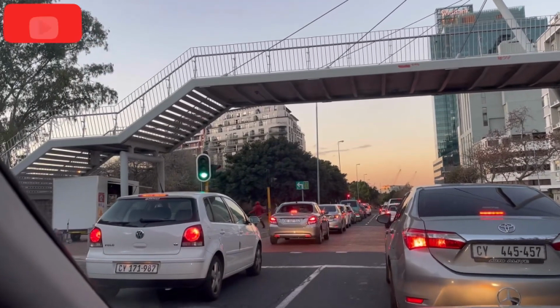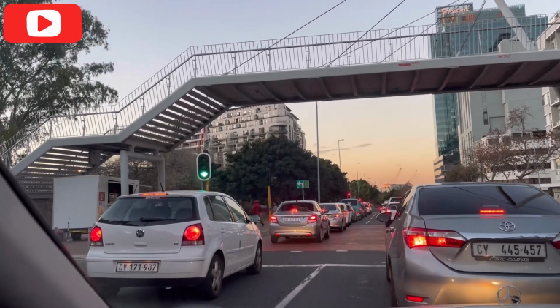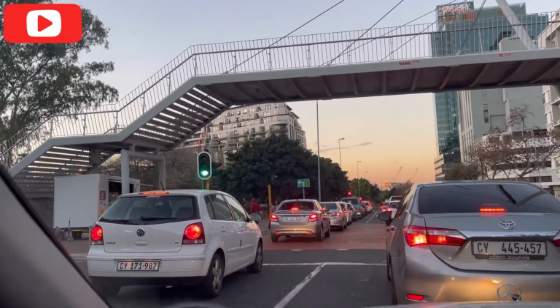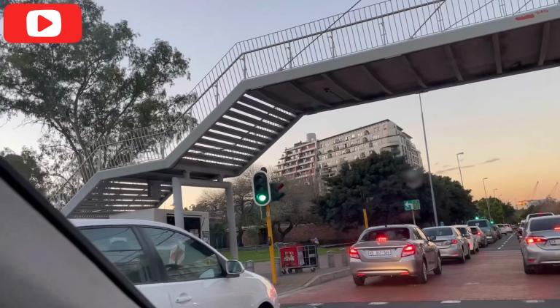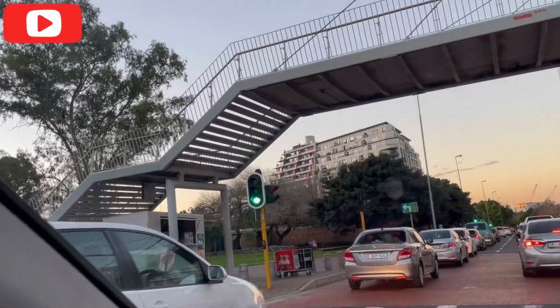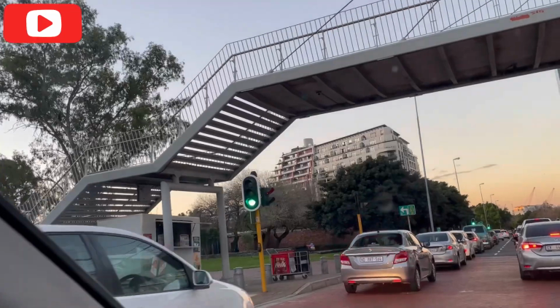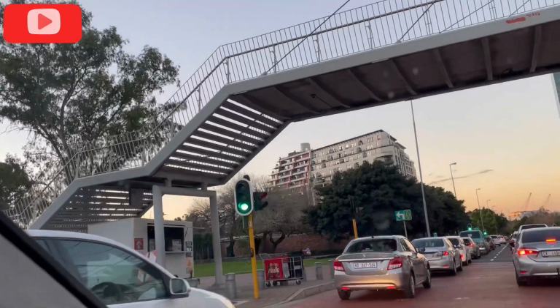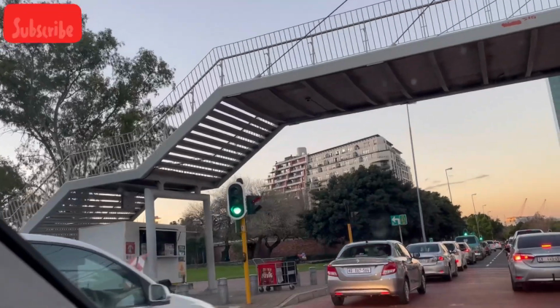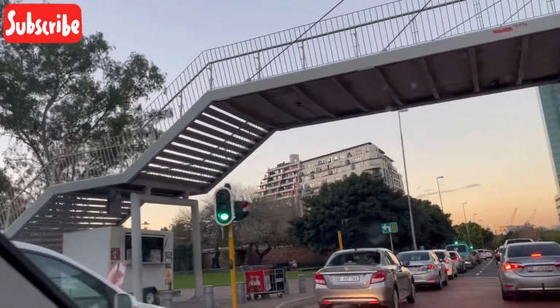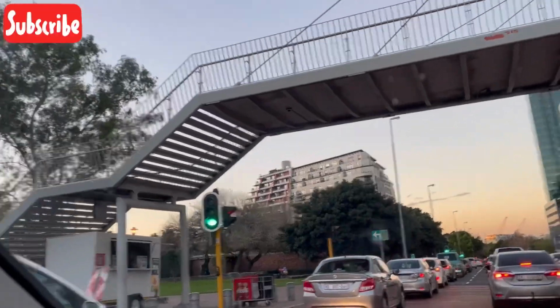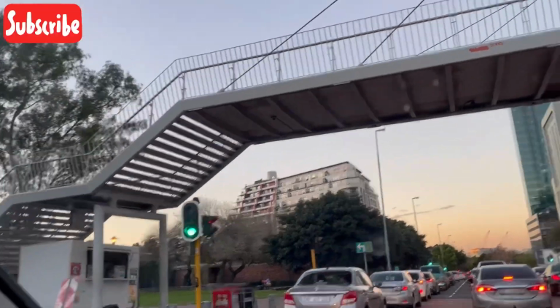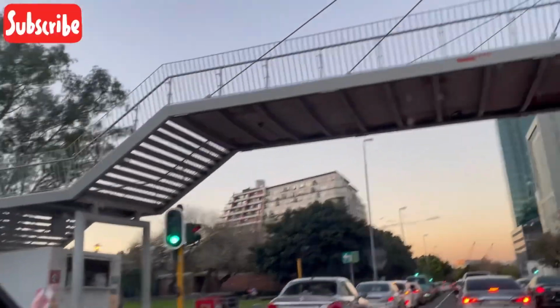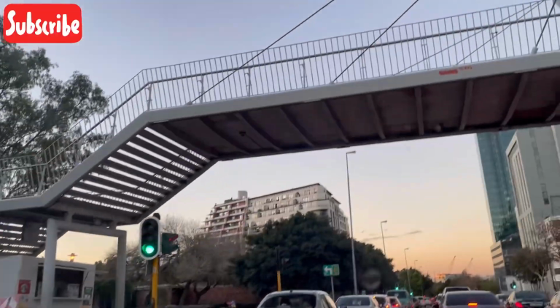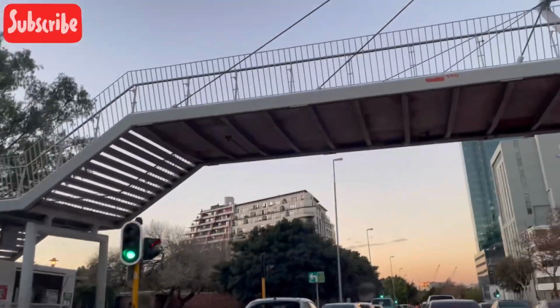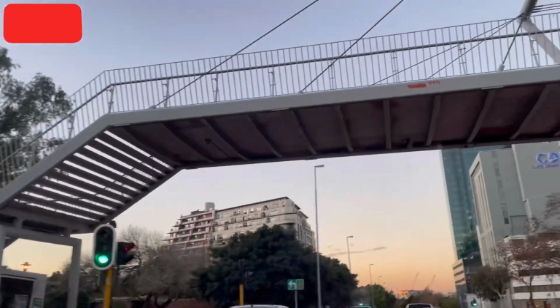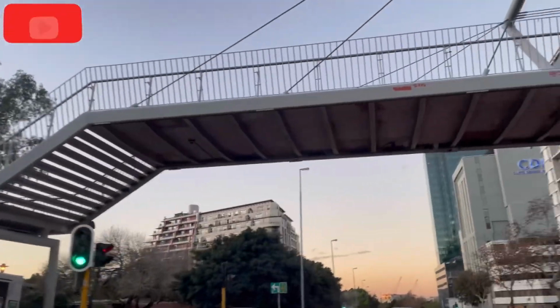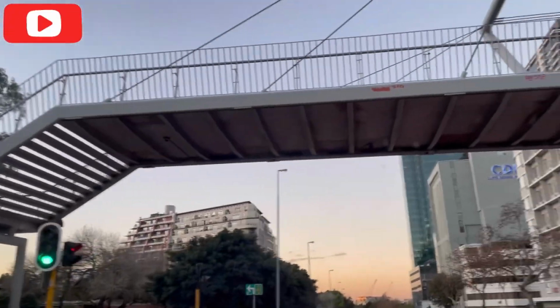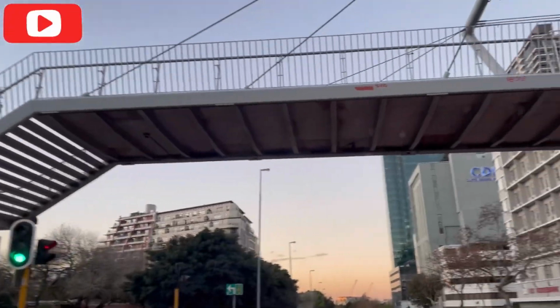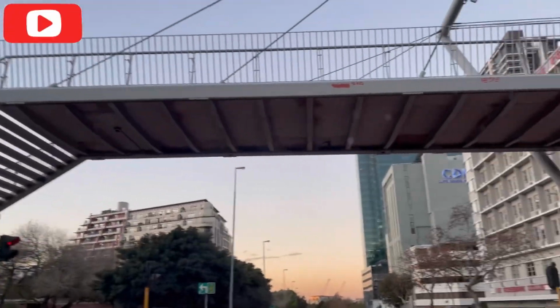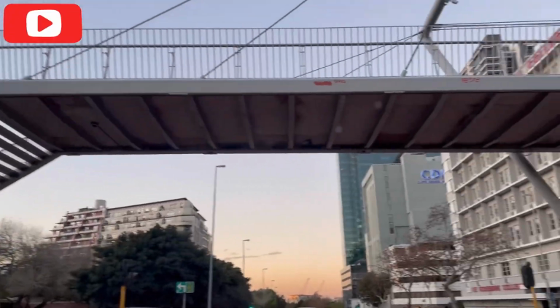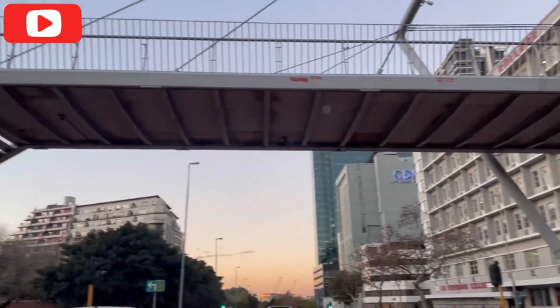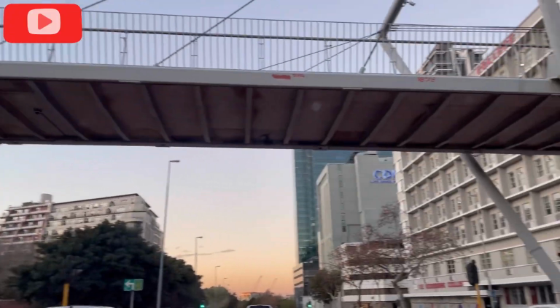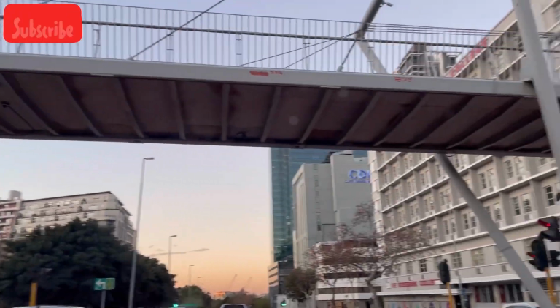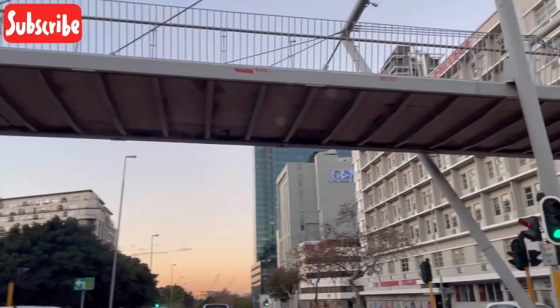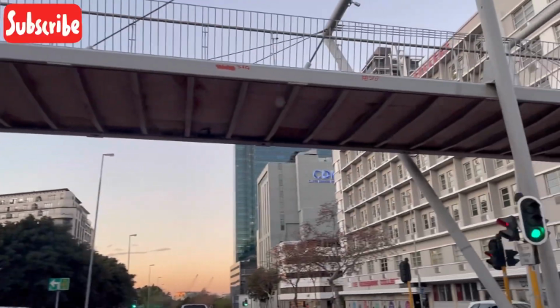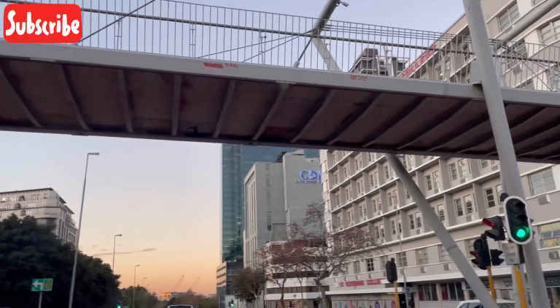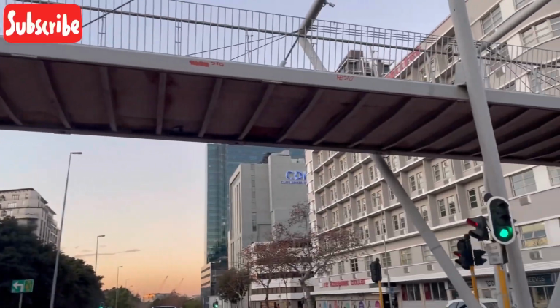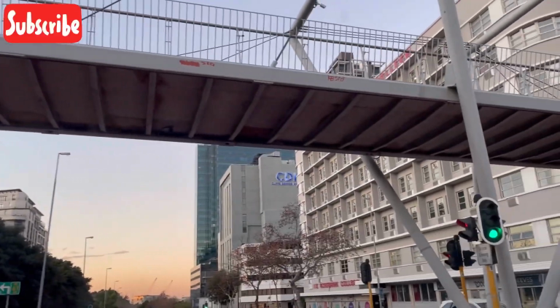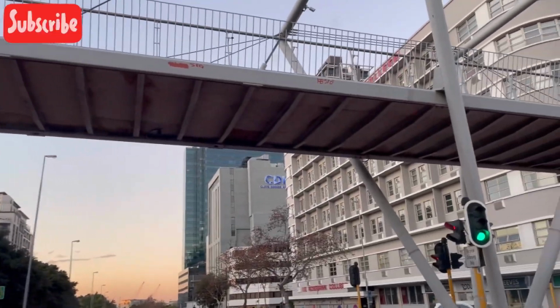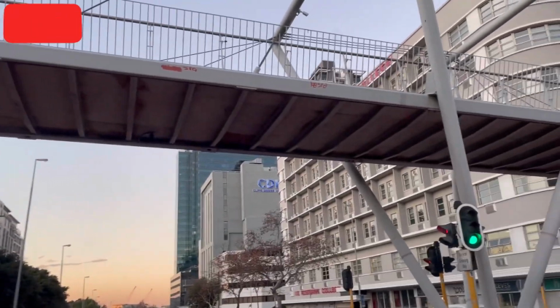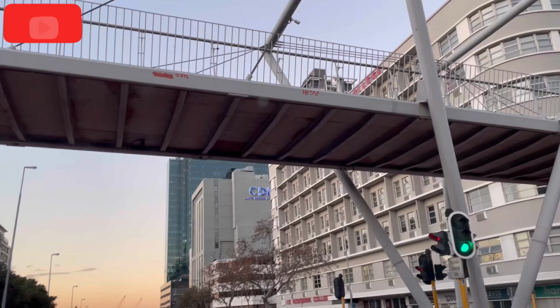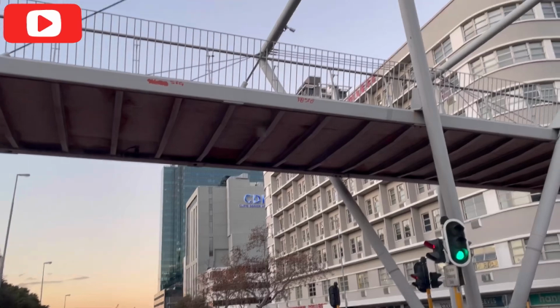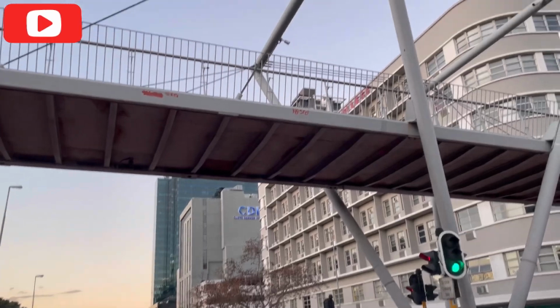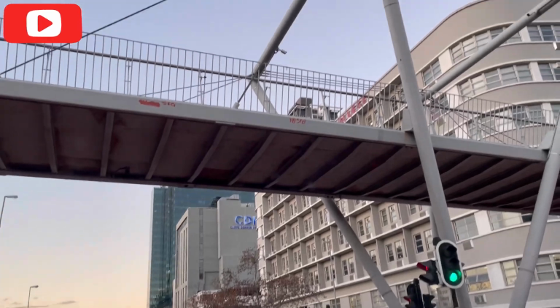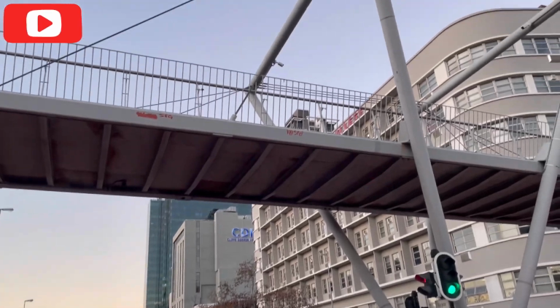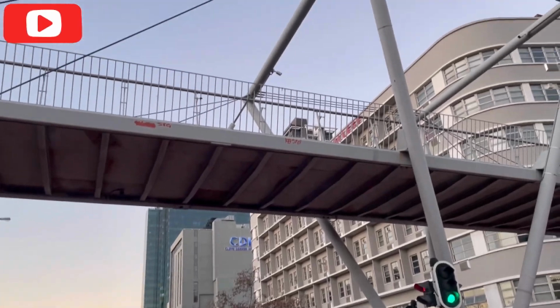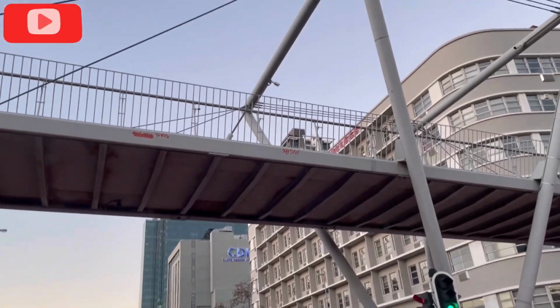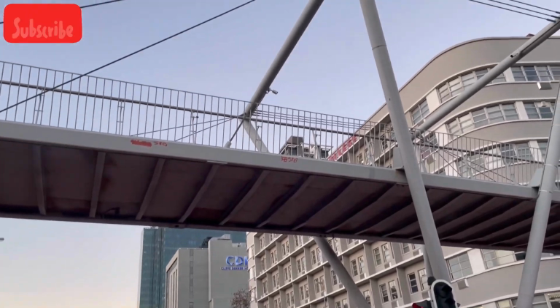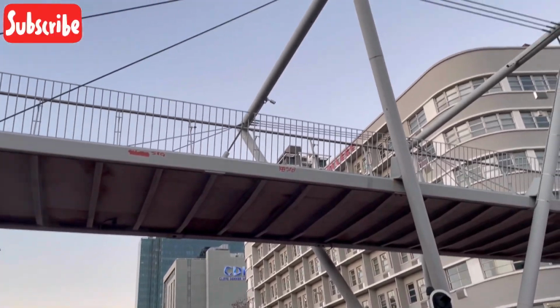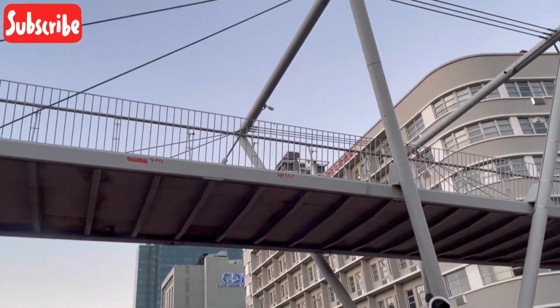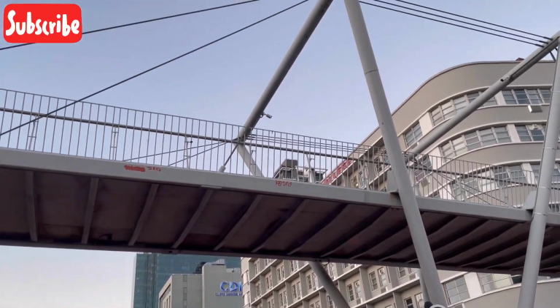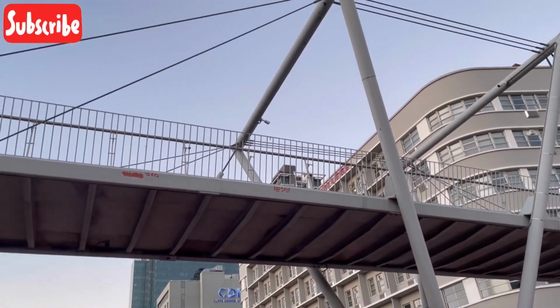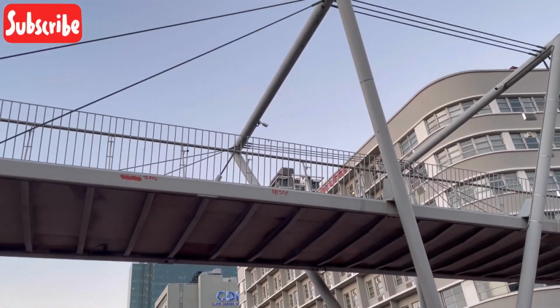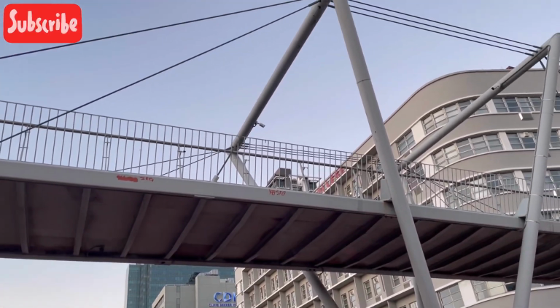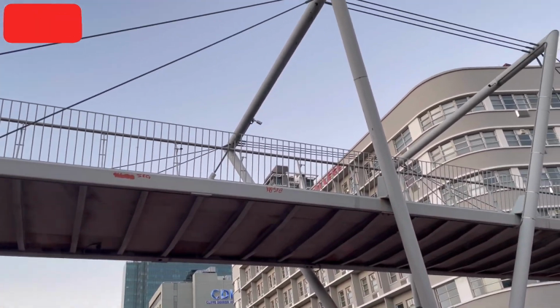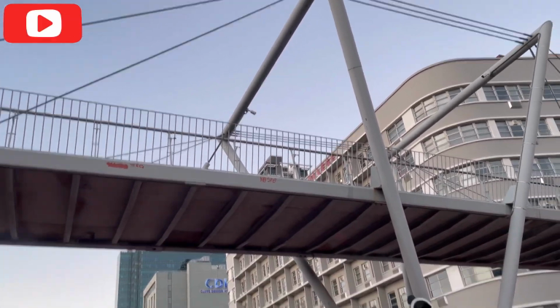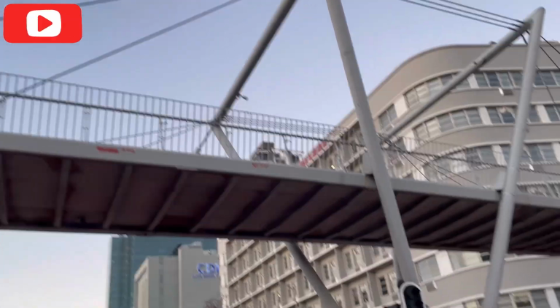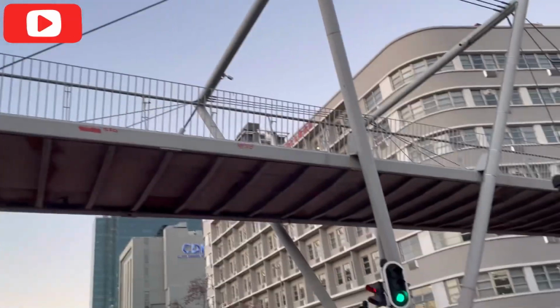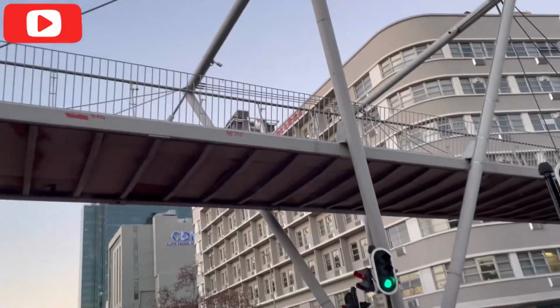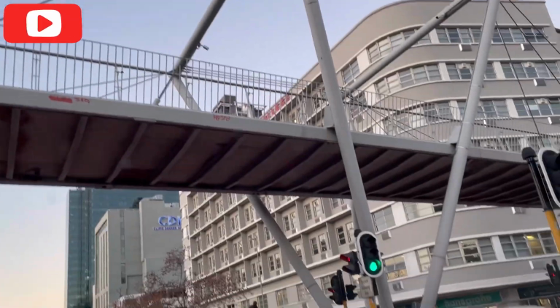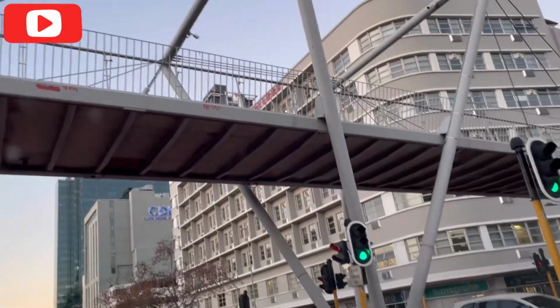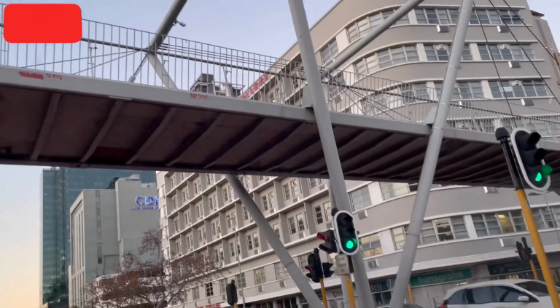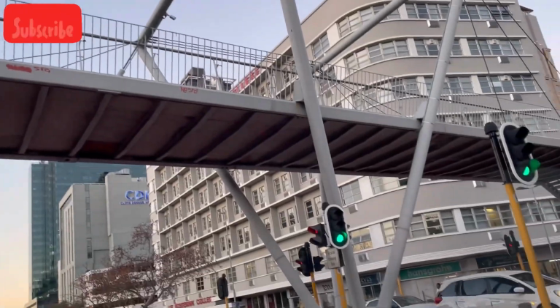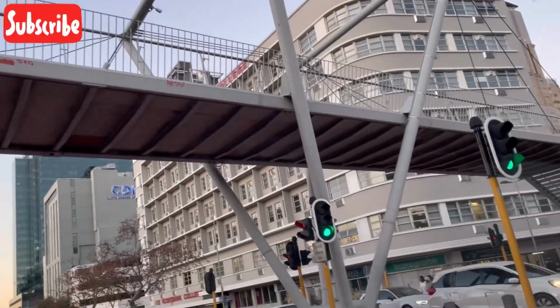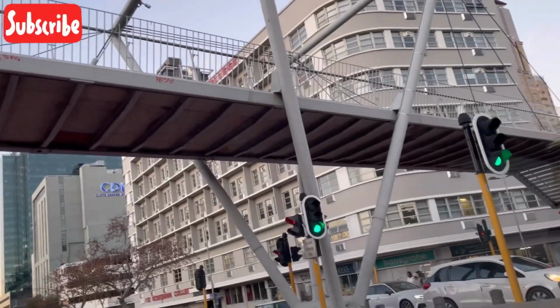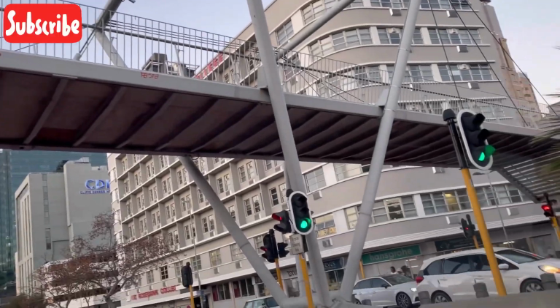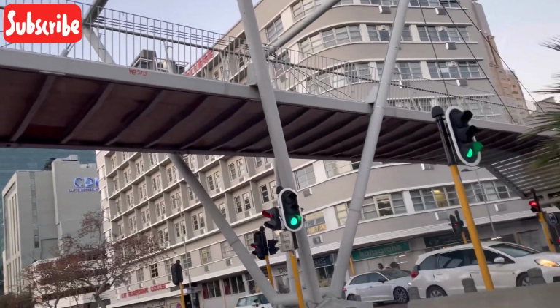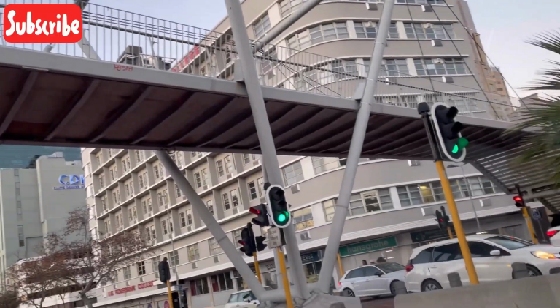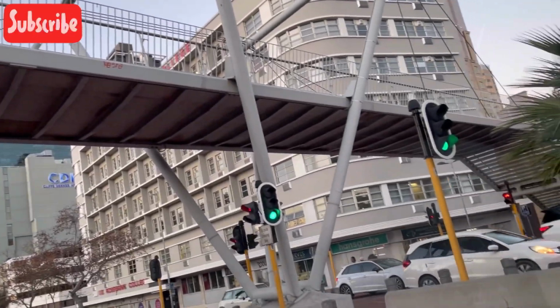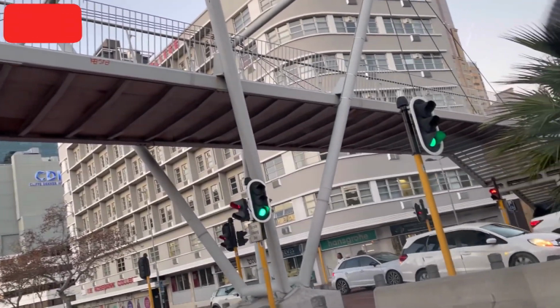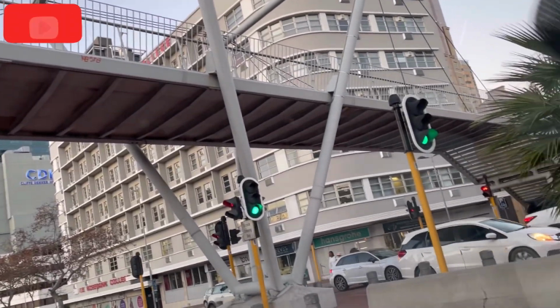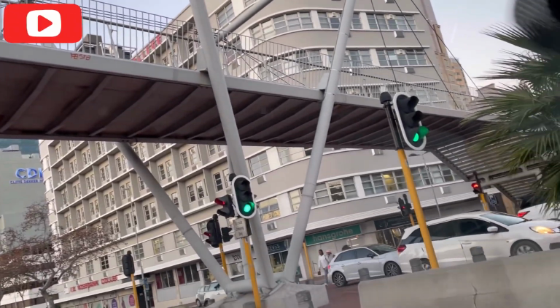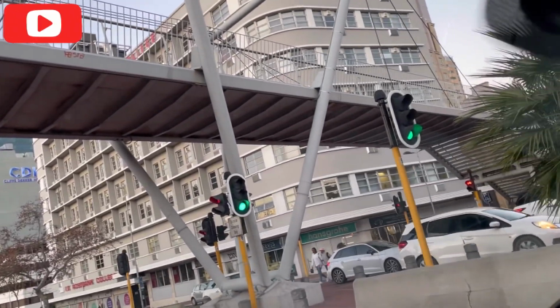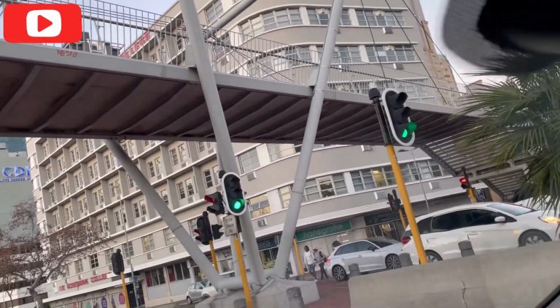This is a pedestrian bridge here. It's a normal pedestrian bridge, but you can see how beautiful it is.